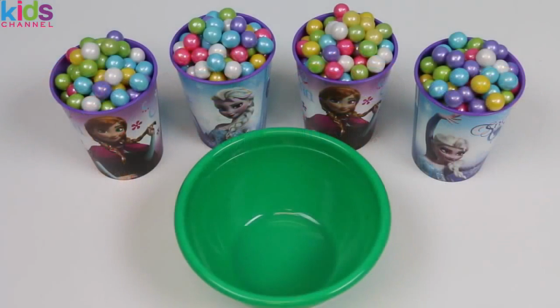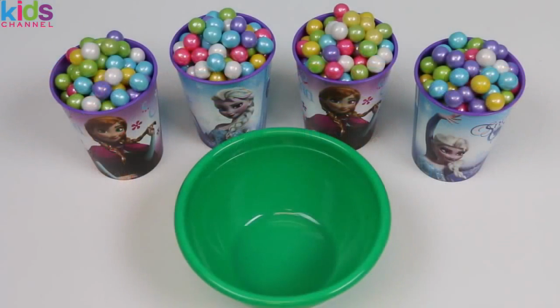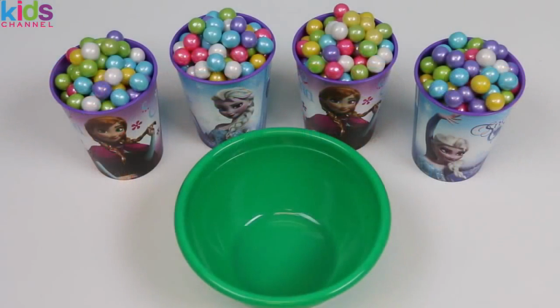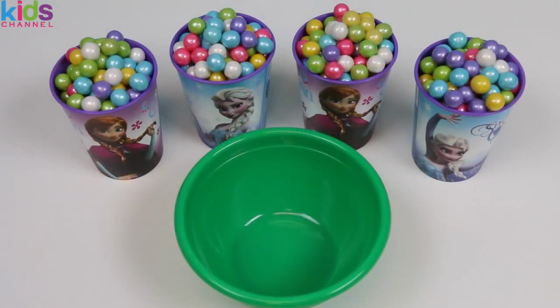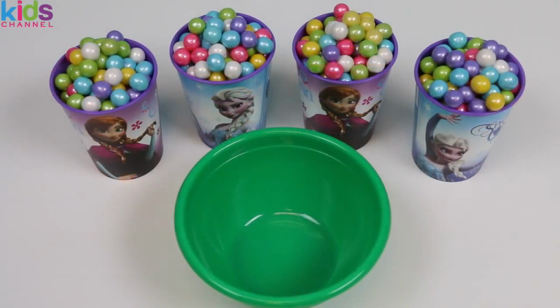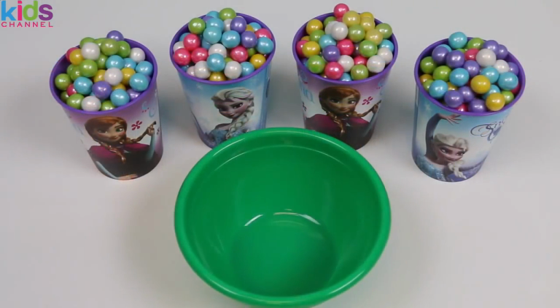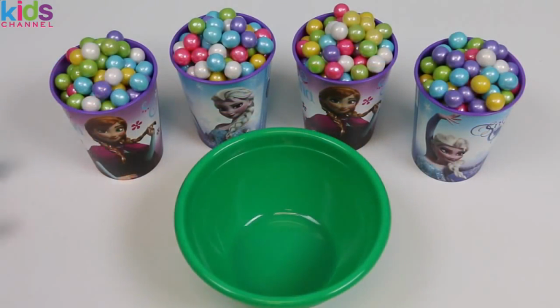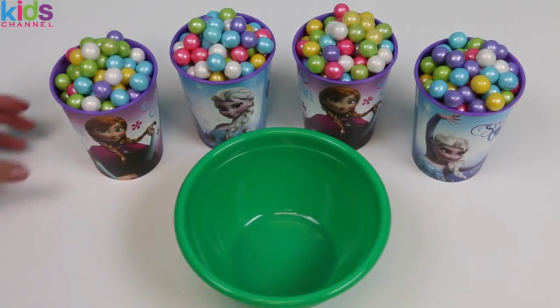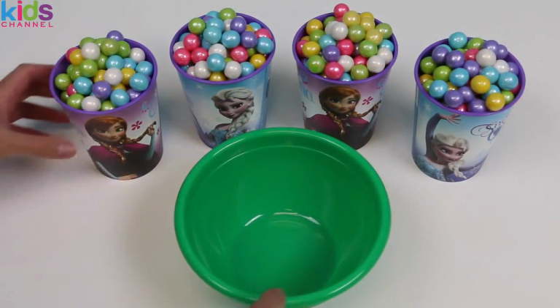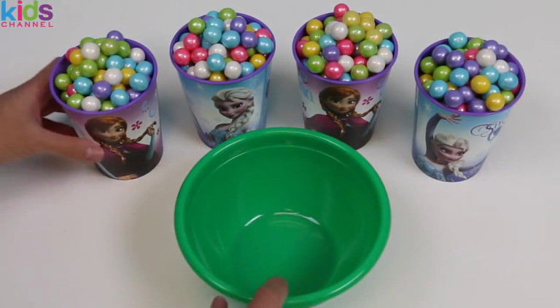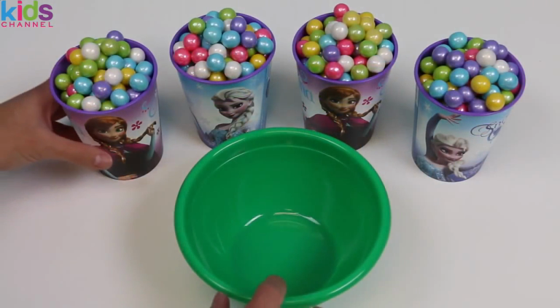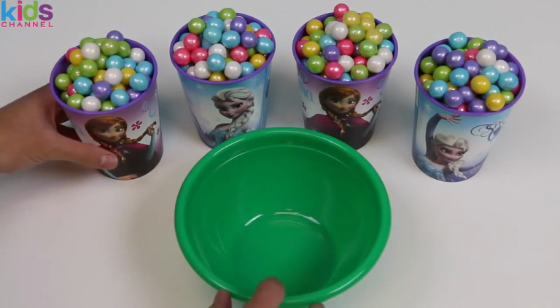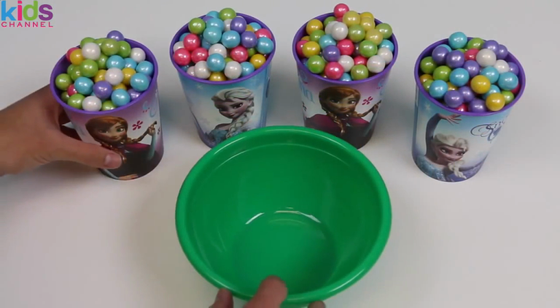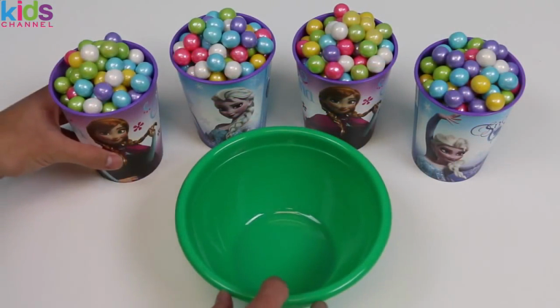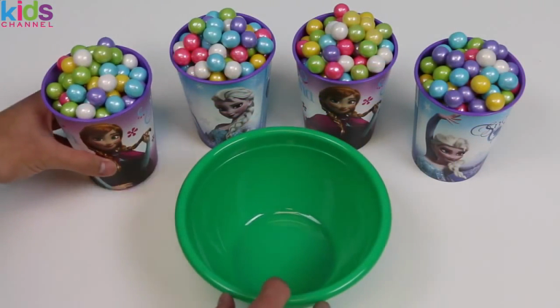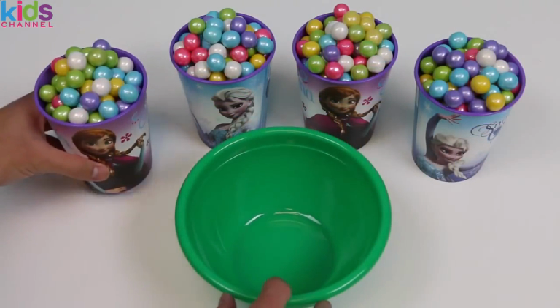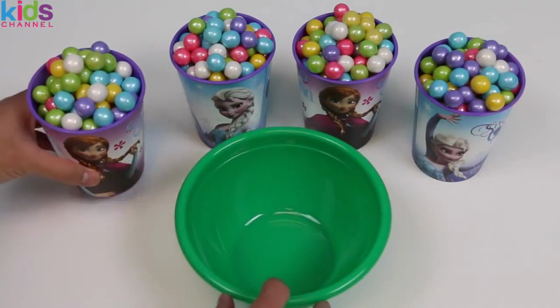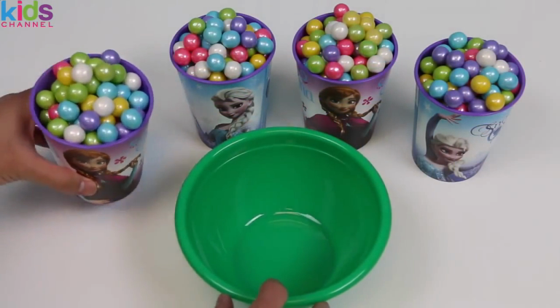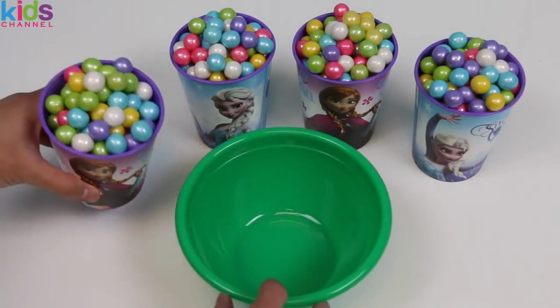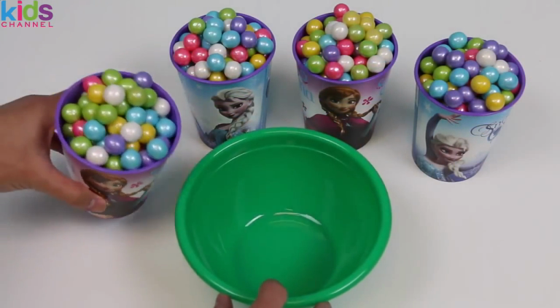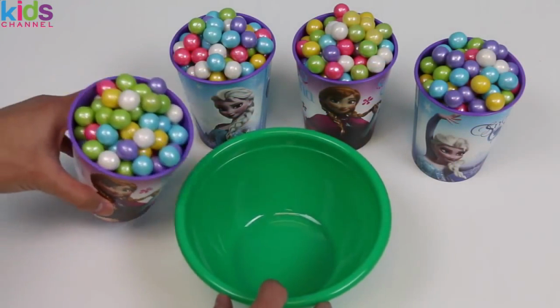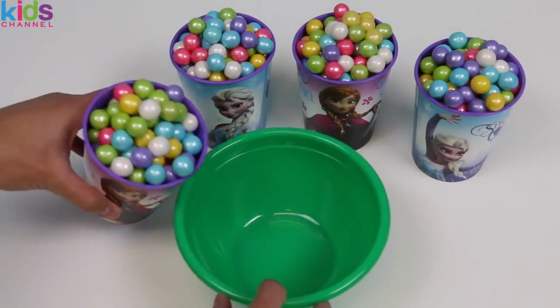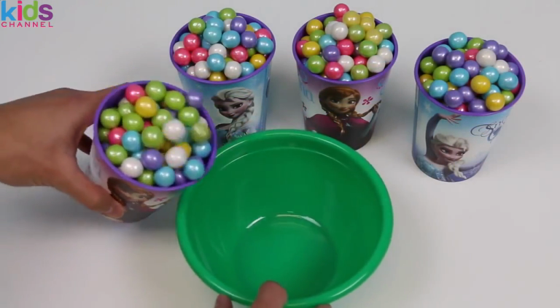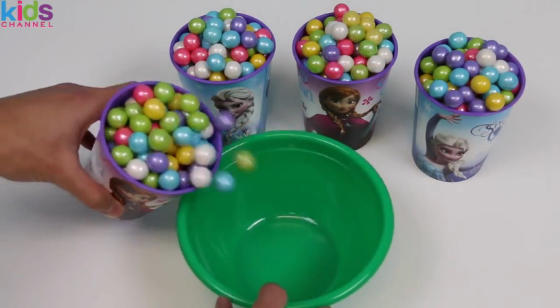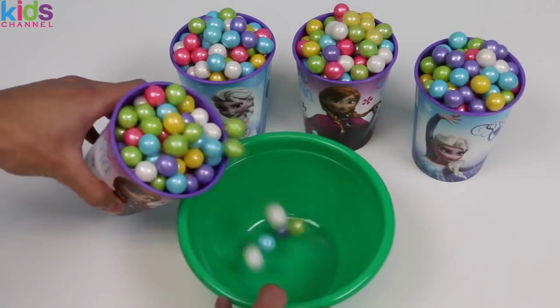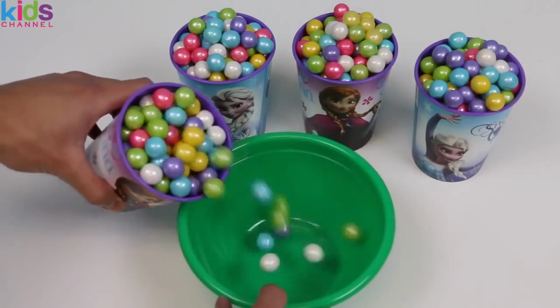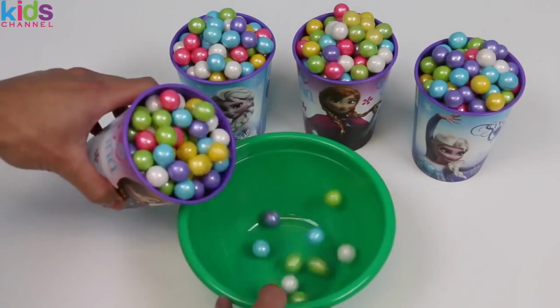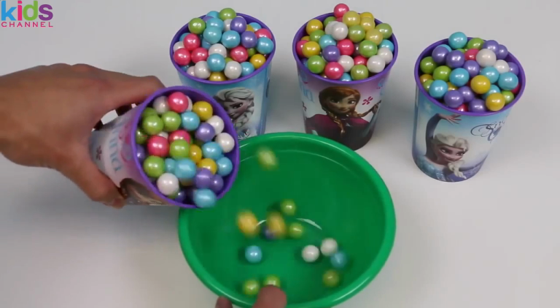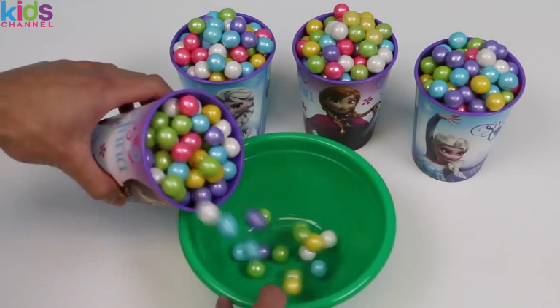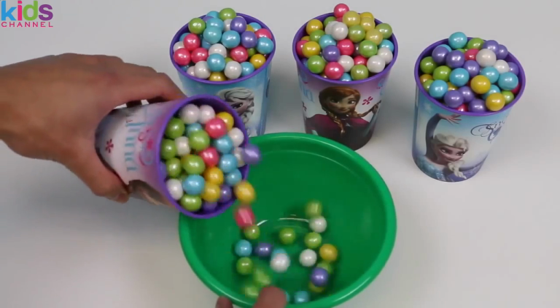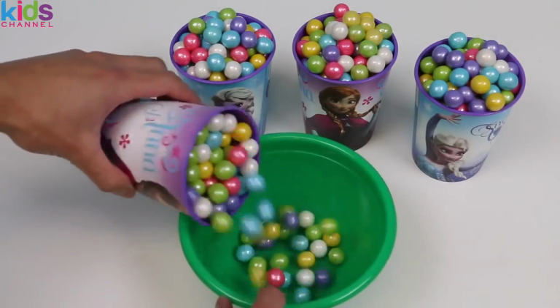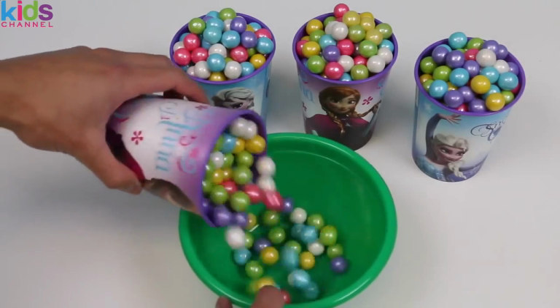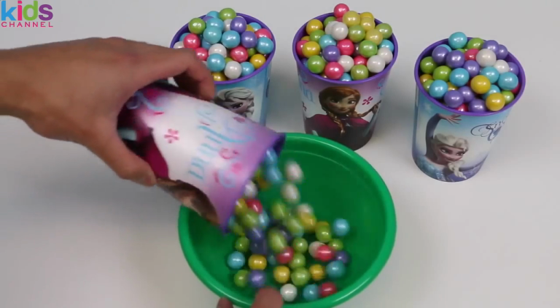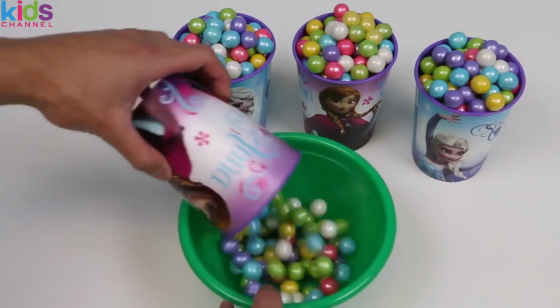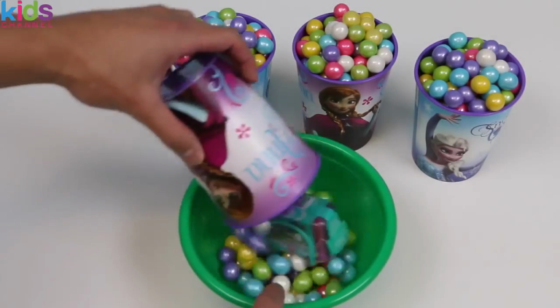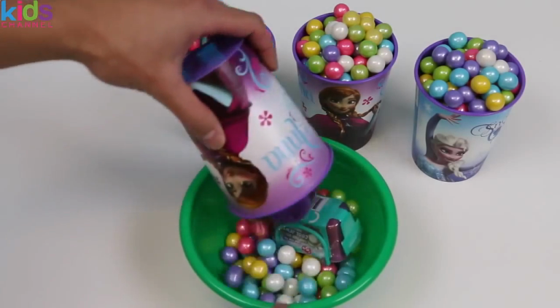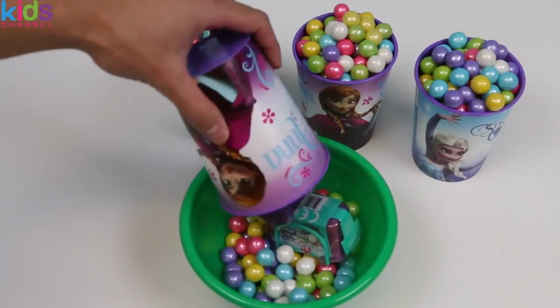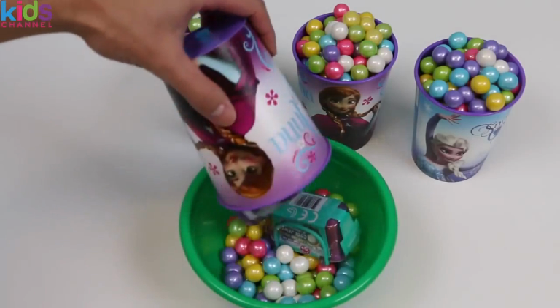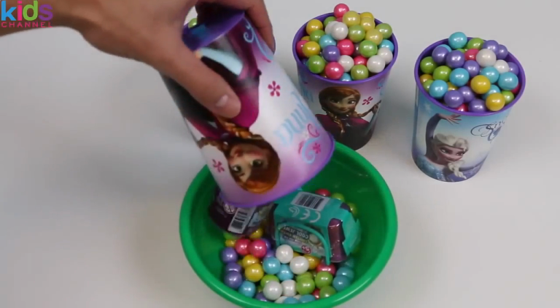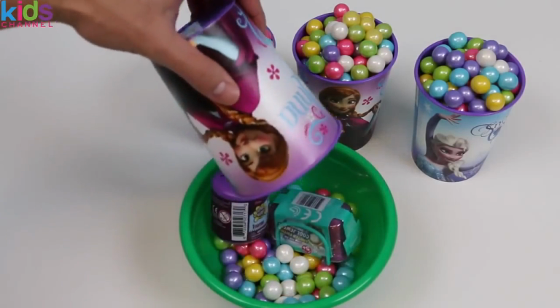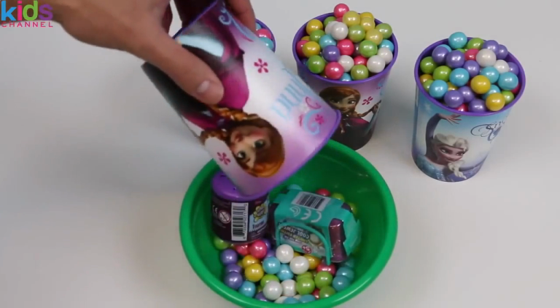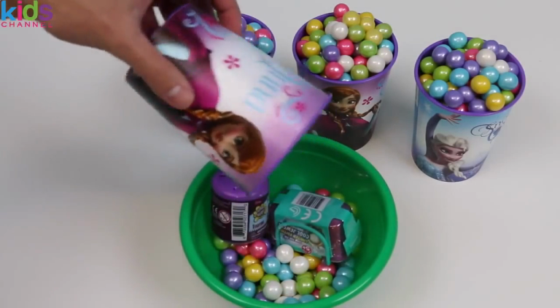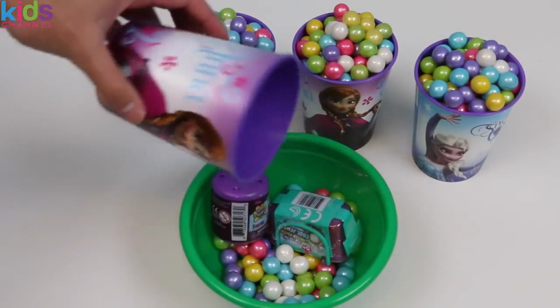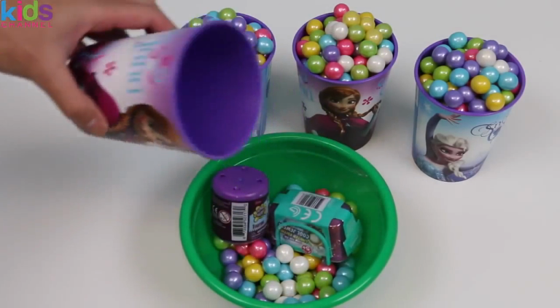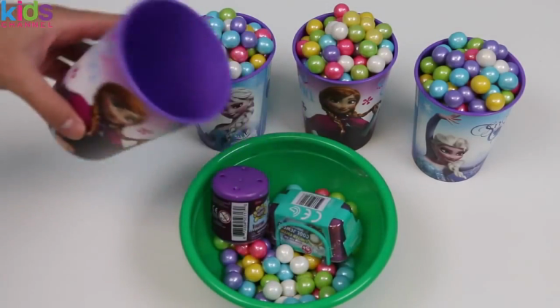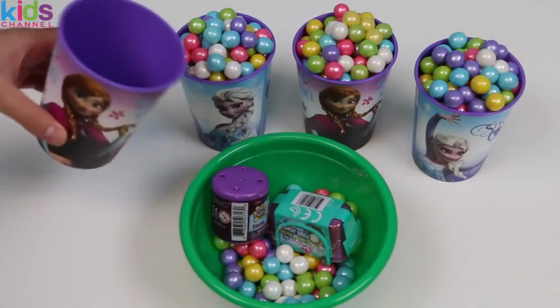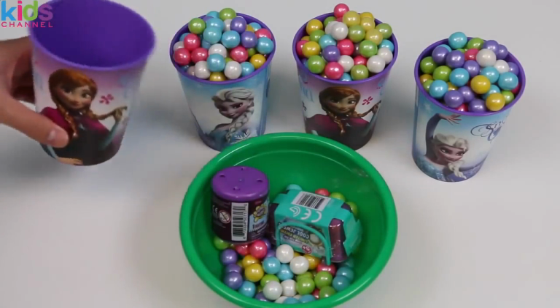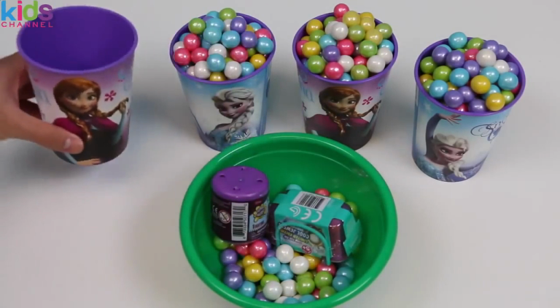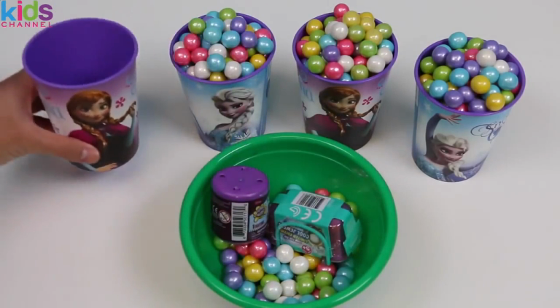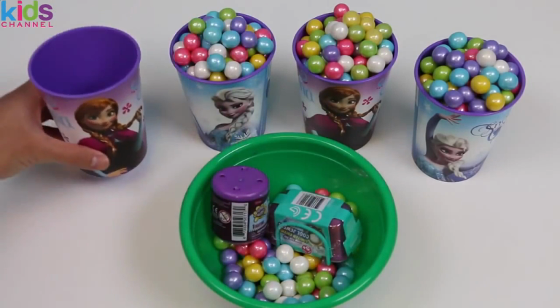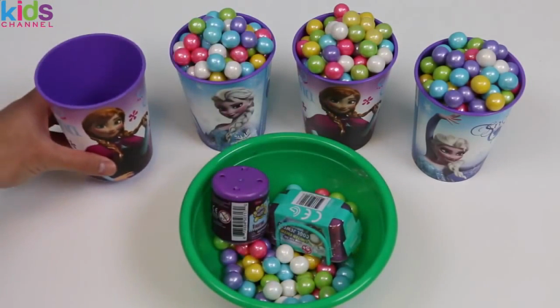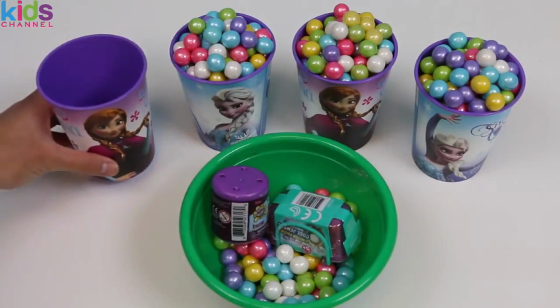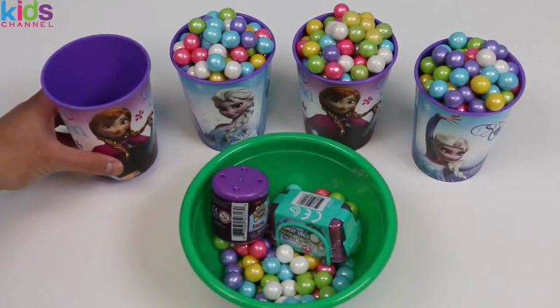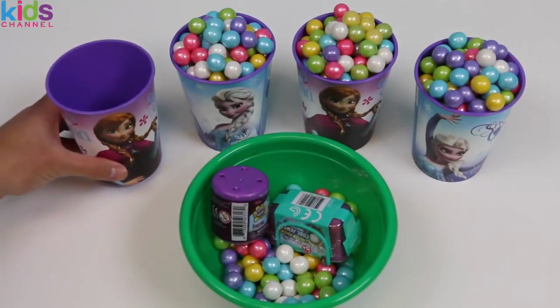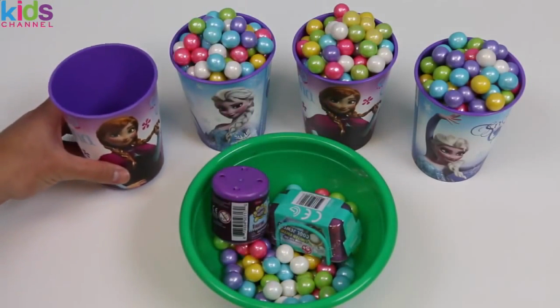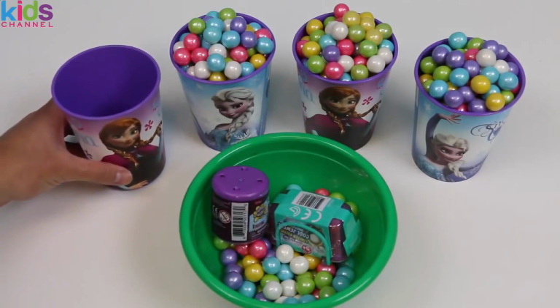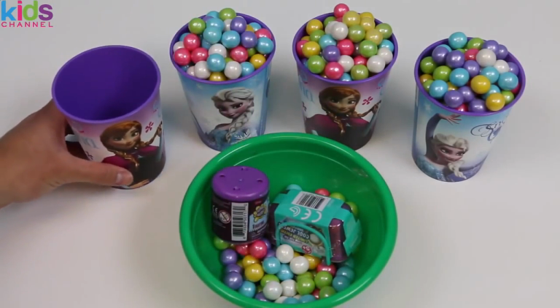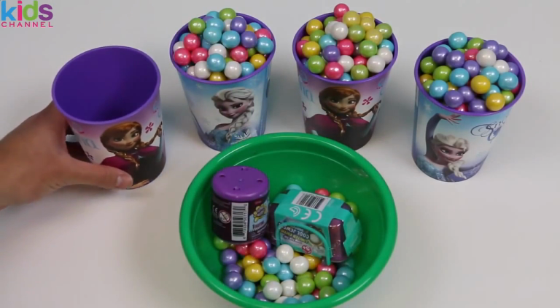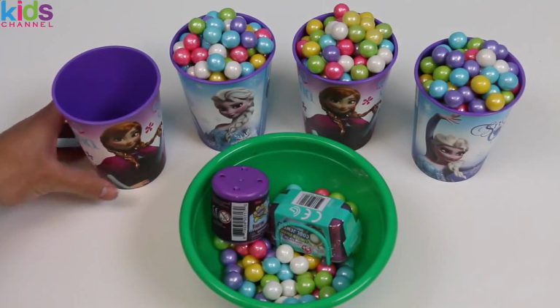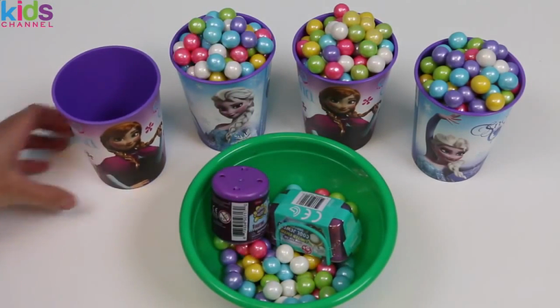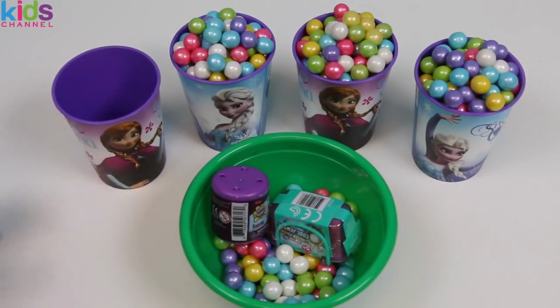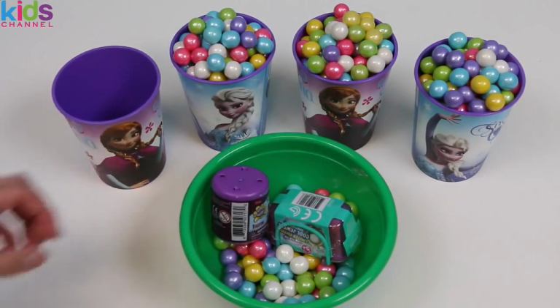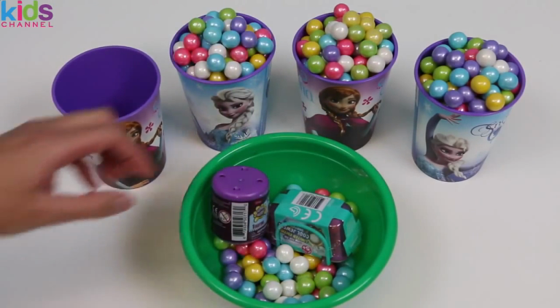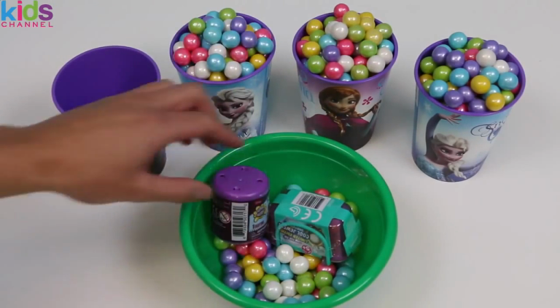Got a green bowl here to dump the bubblegum out! What?! Yes! We even get two surprise toys!